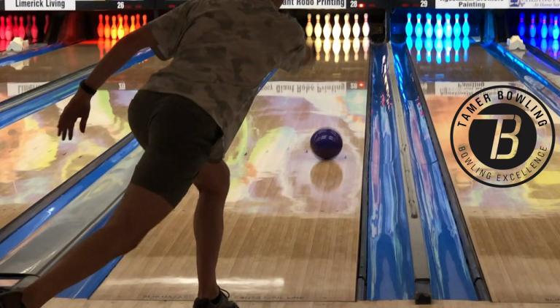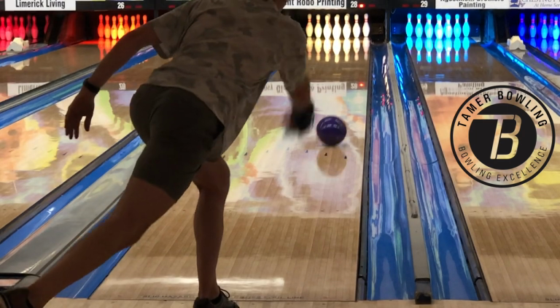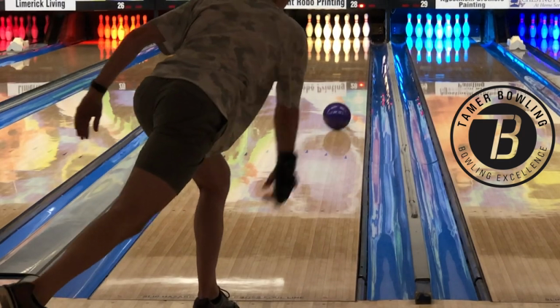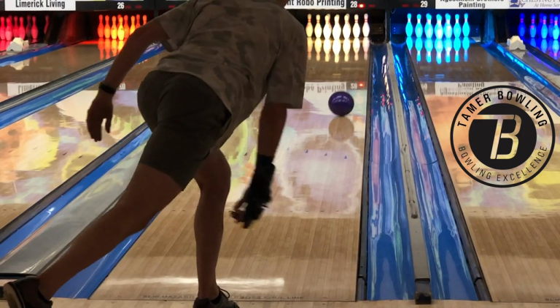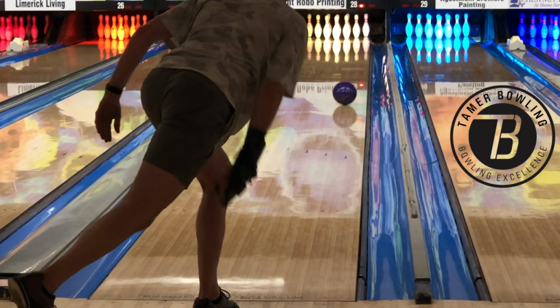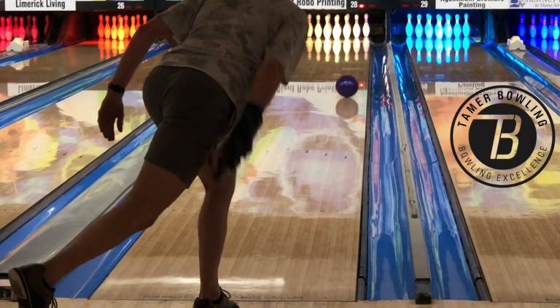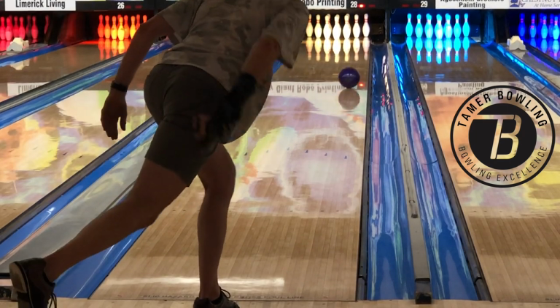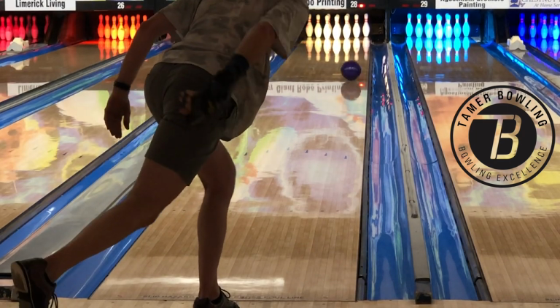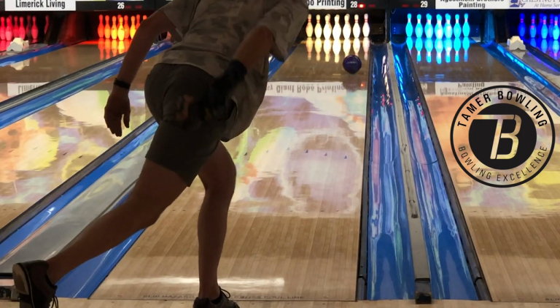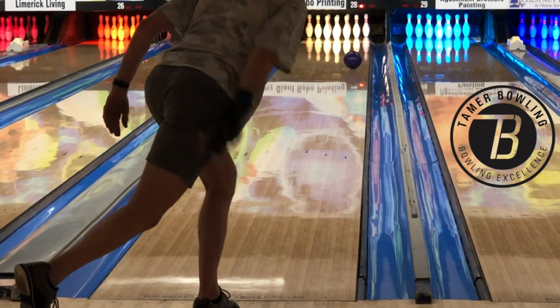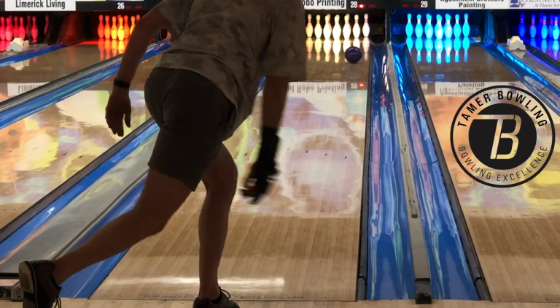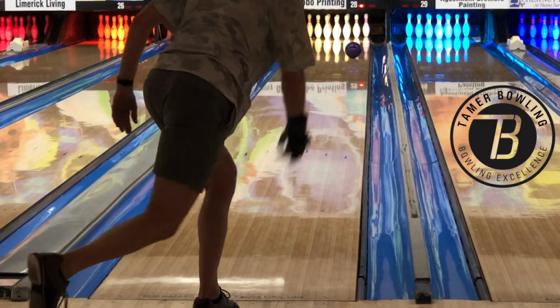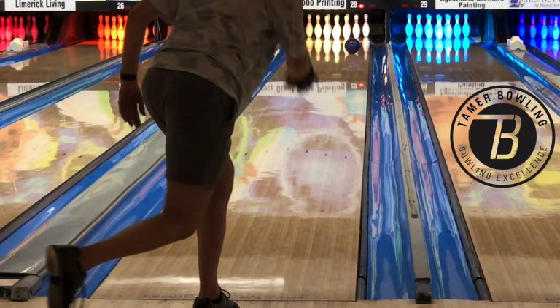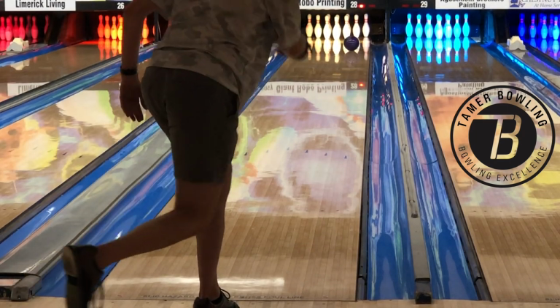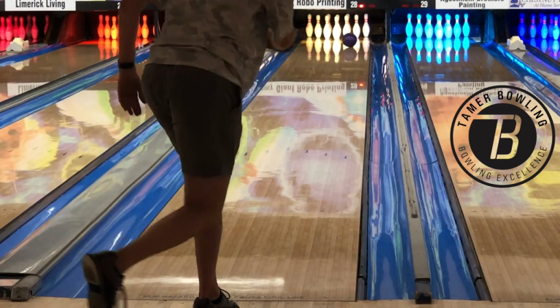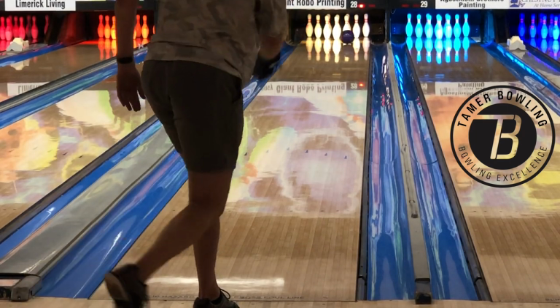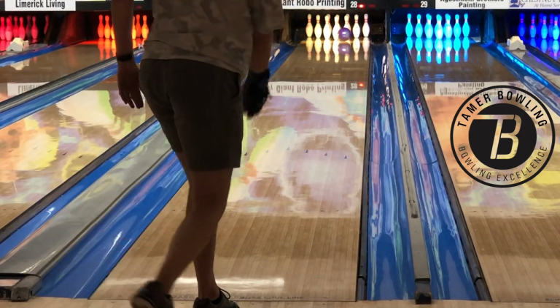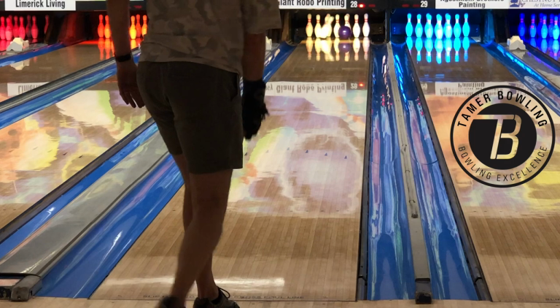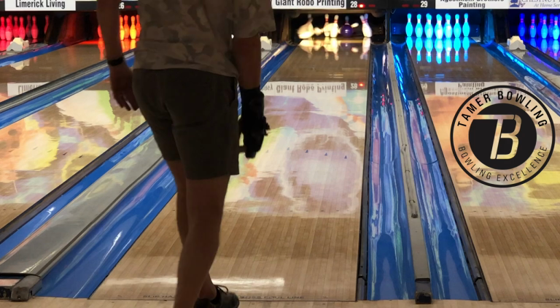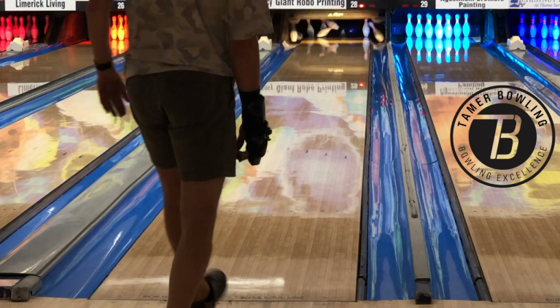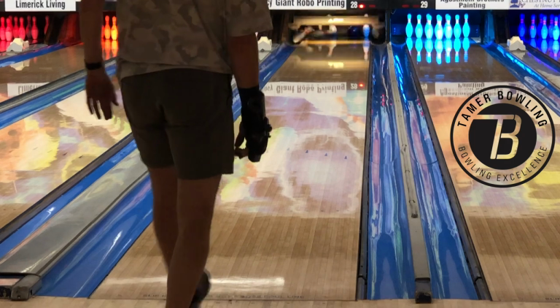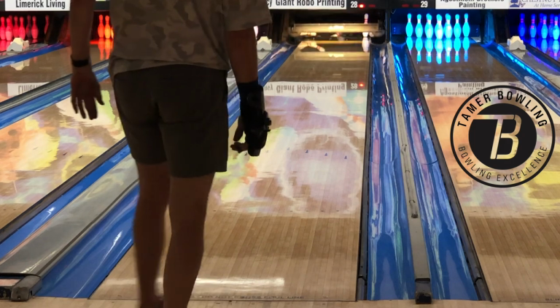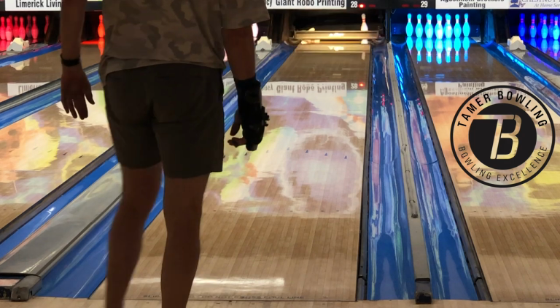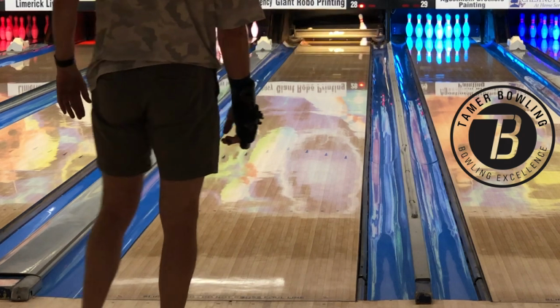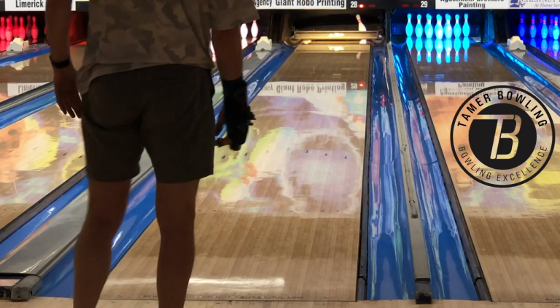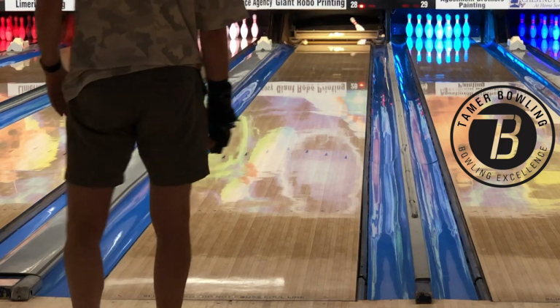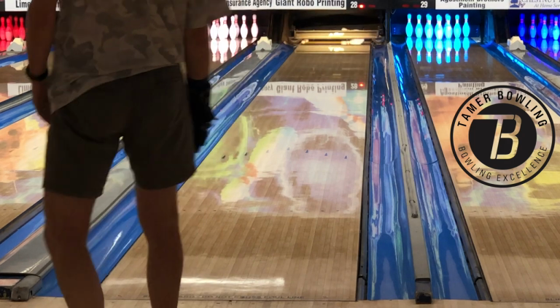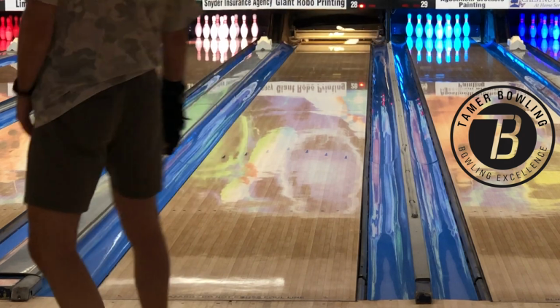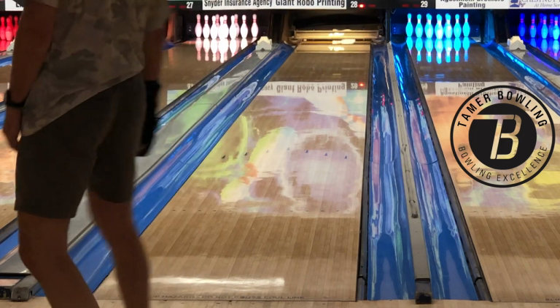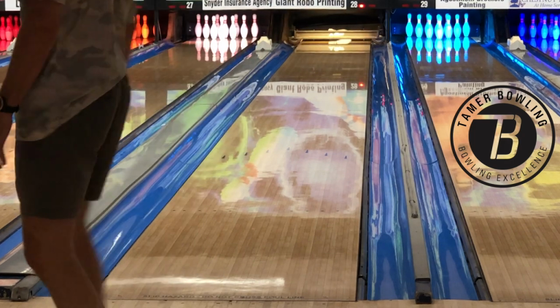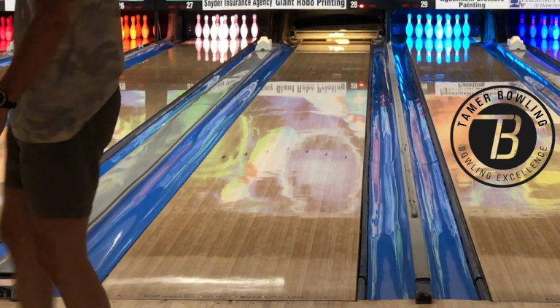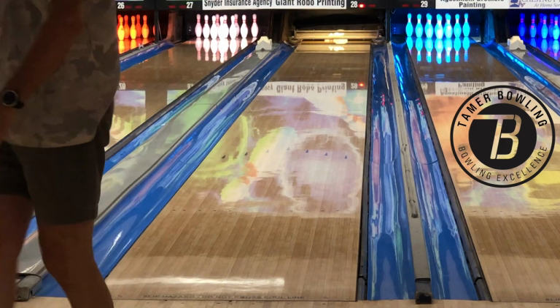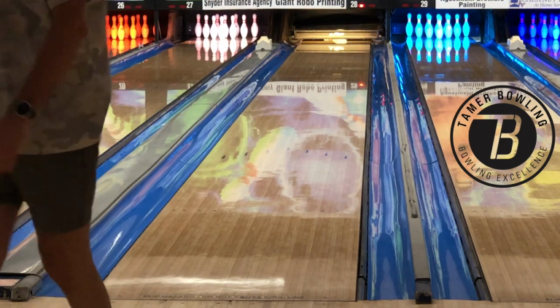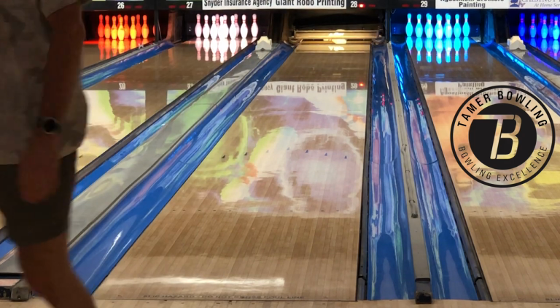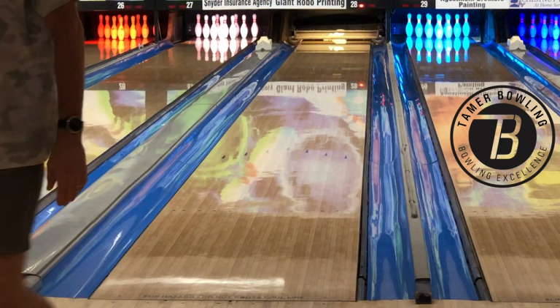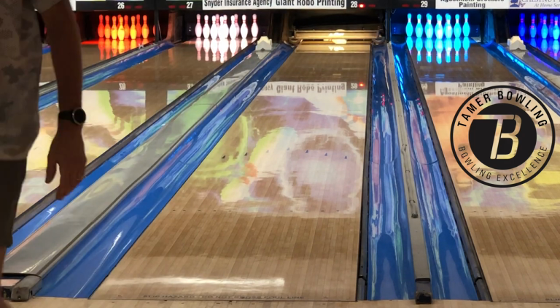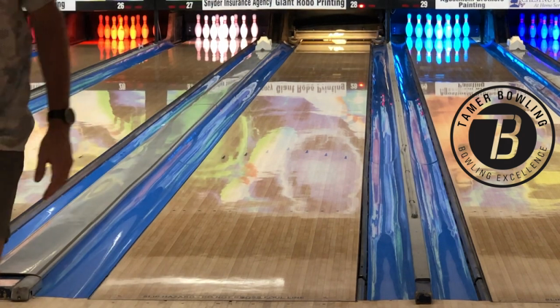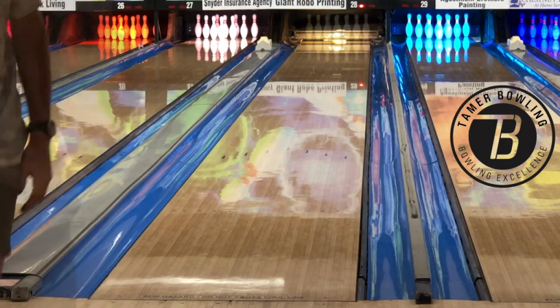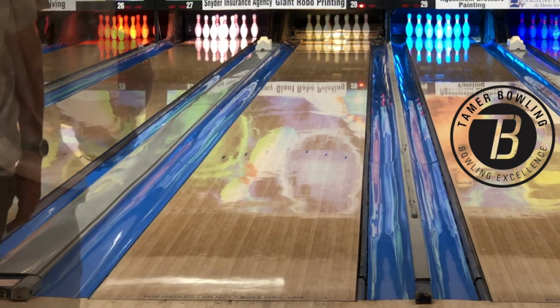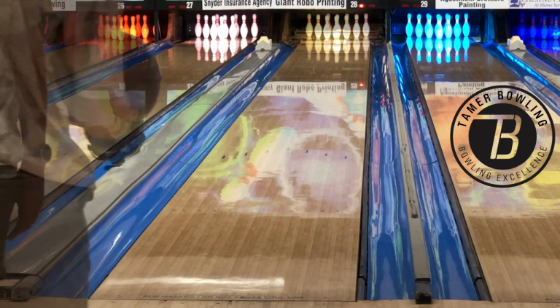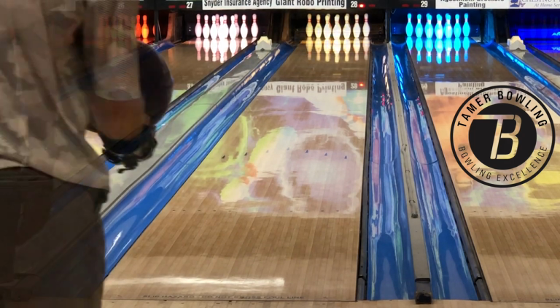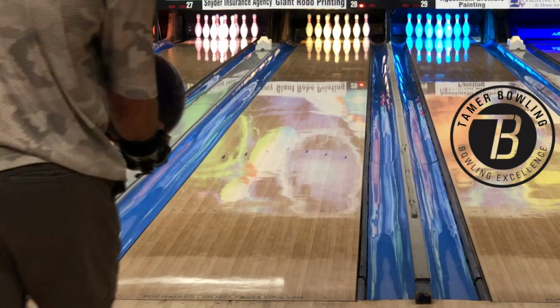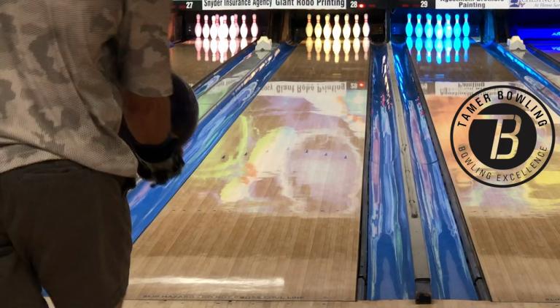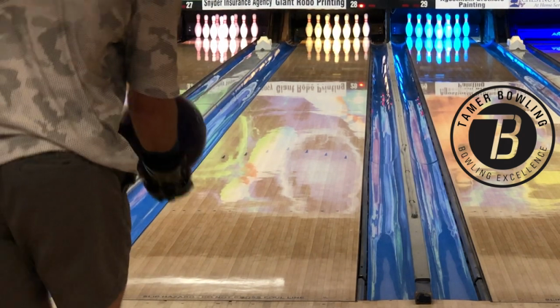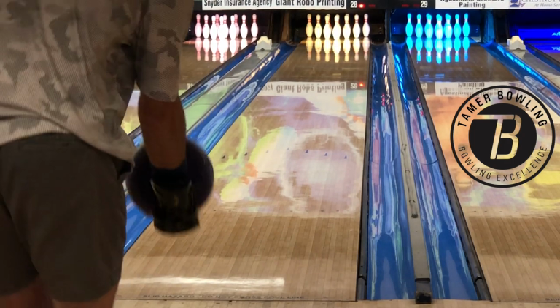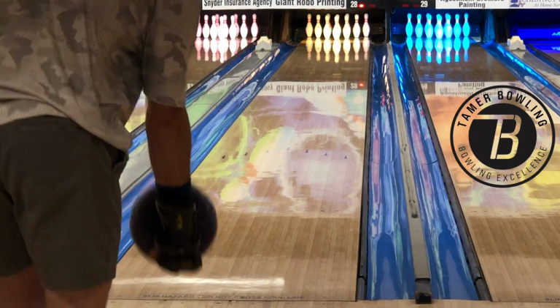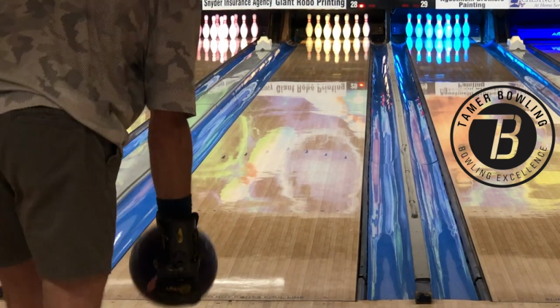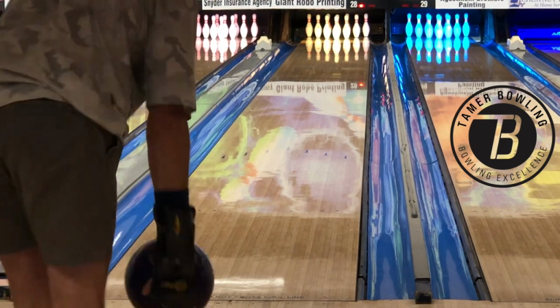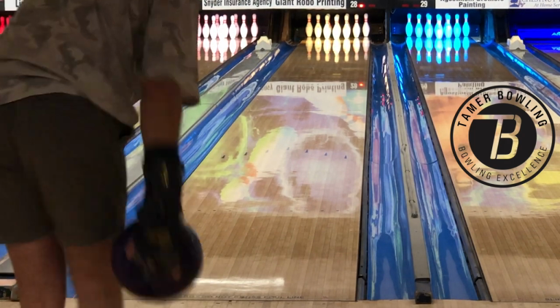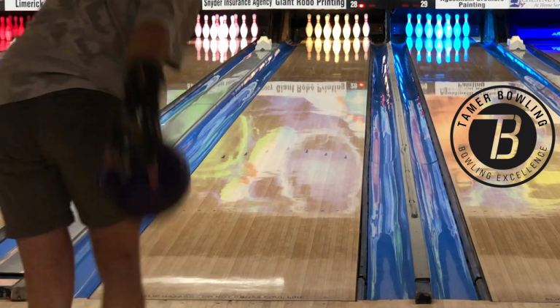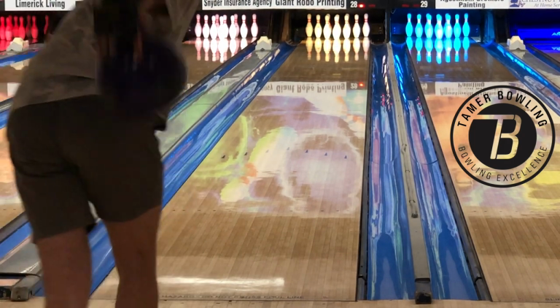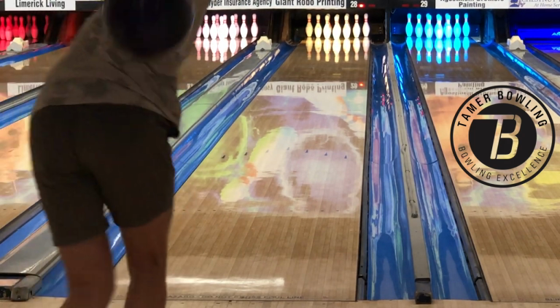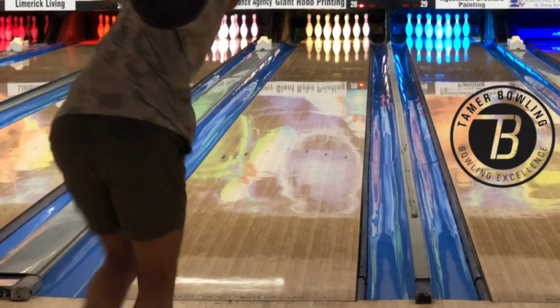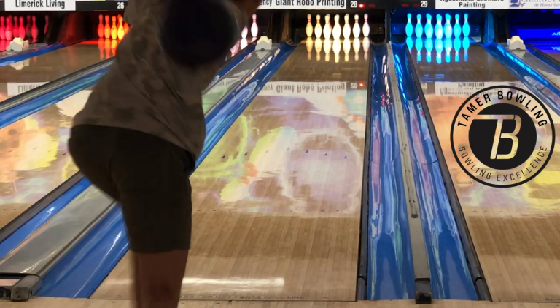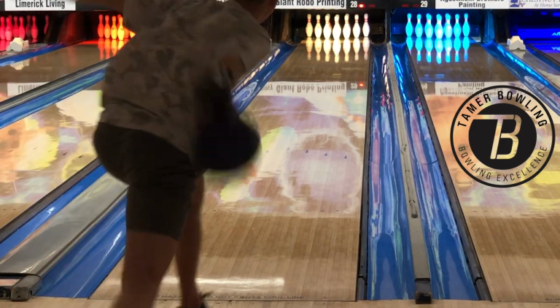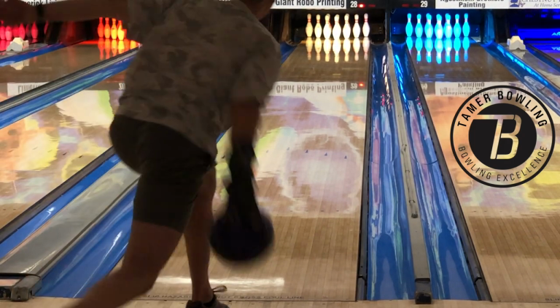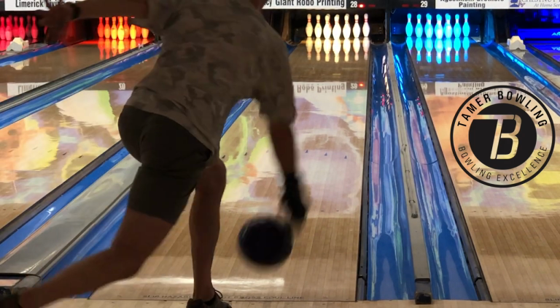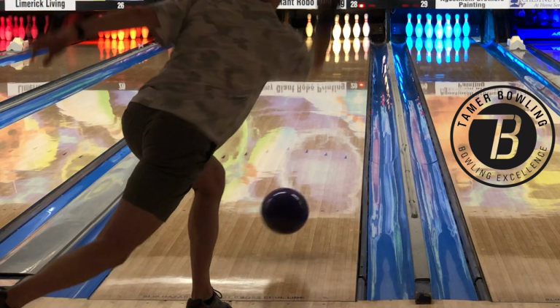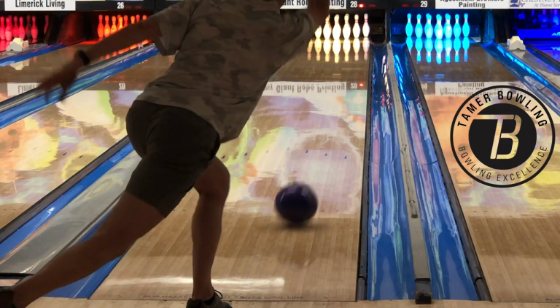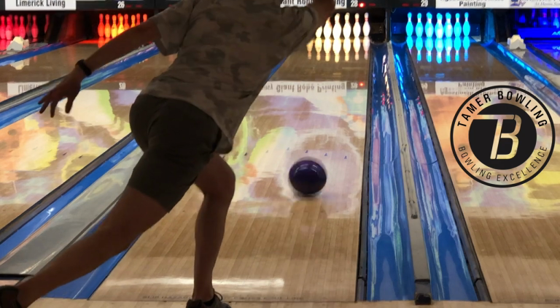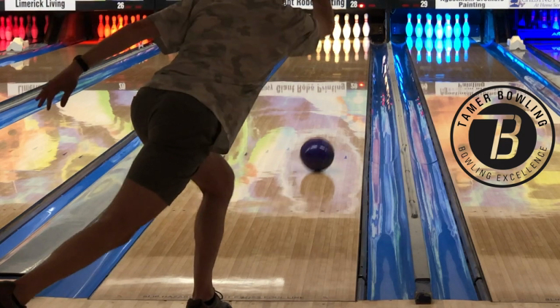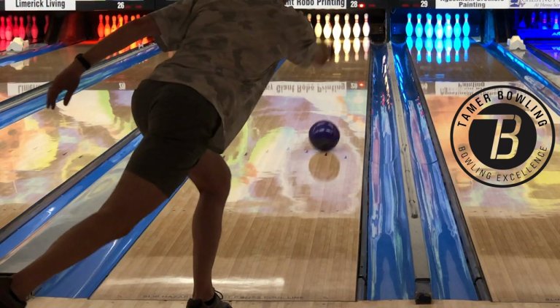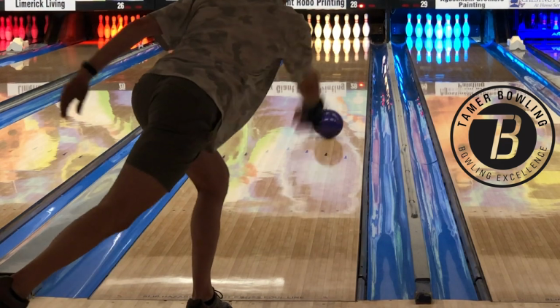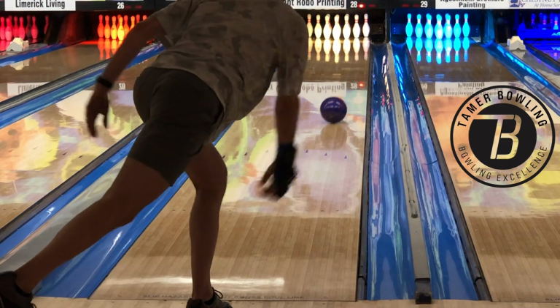He threw, I would say, five or six in a row. So we knew that in the track it worked just like it did for me.